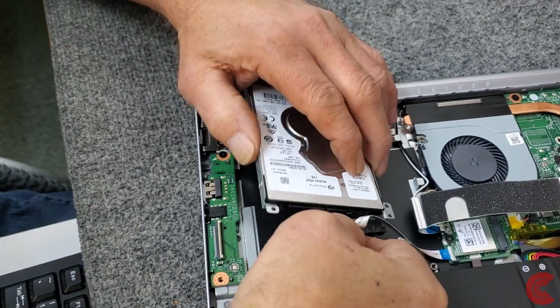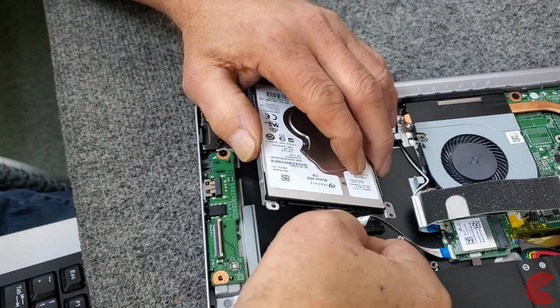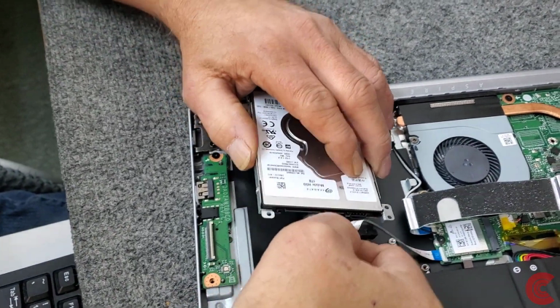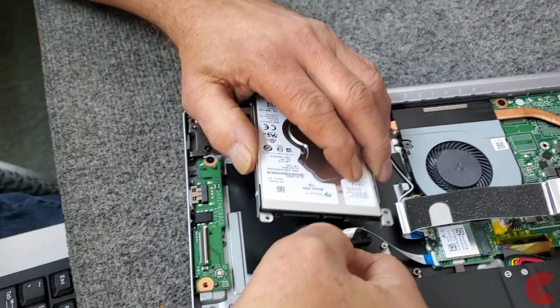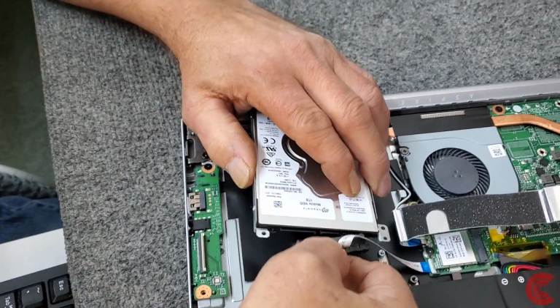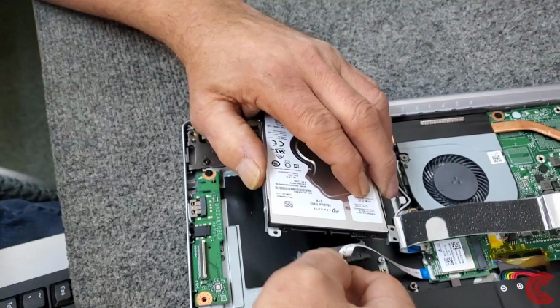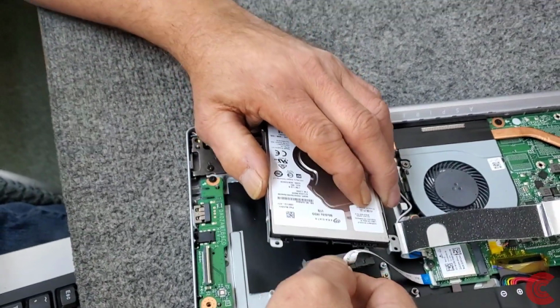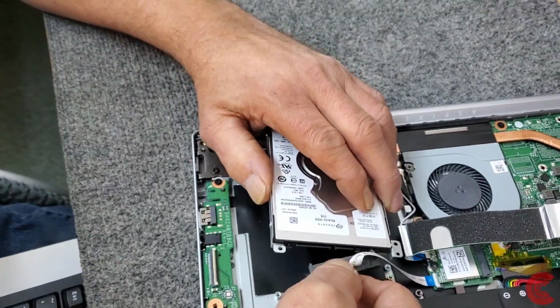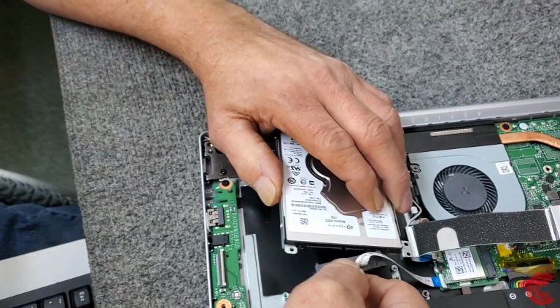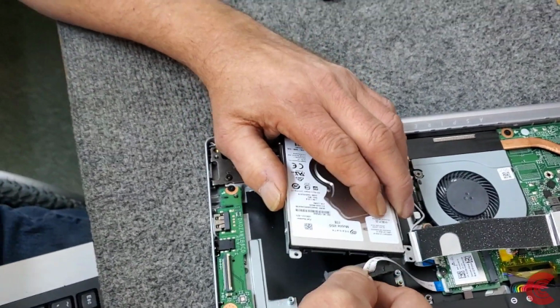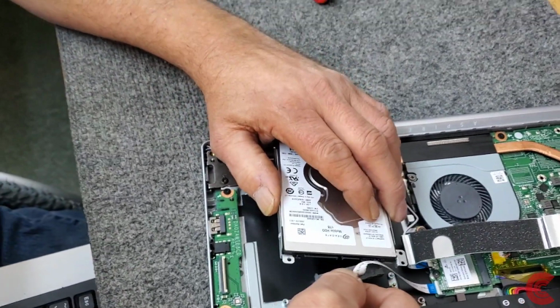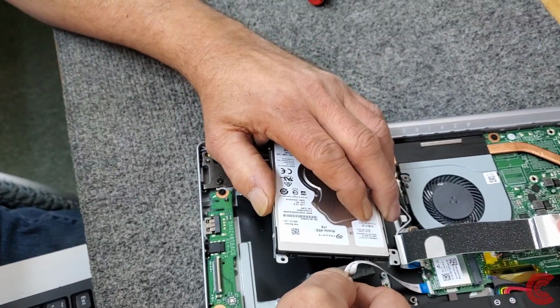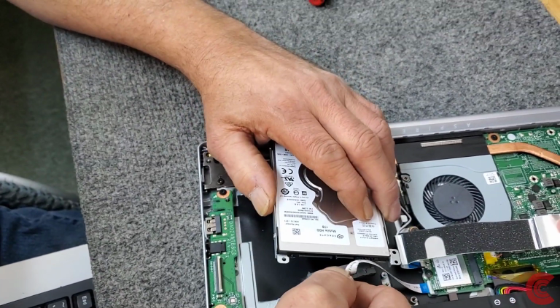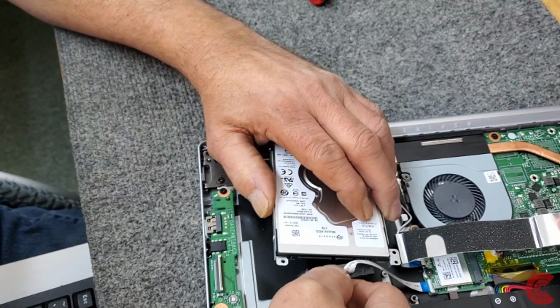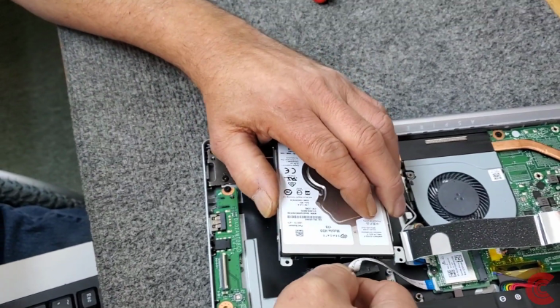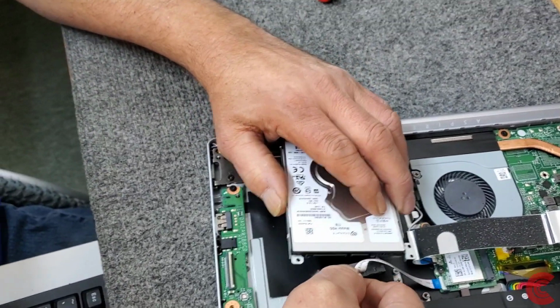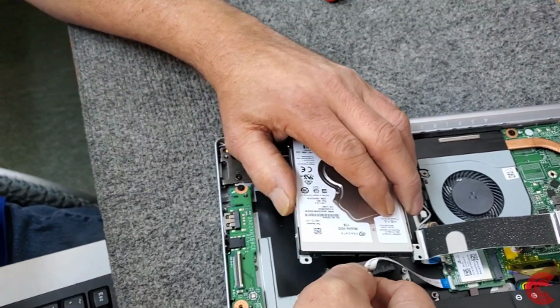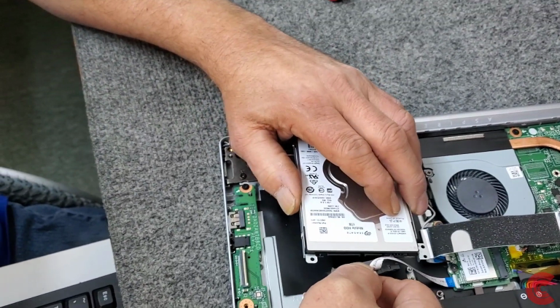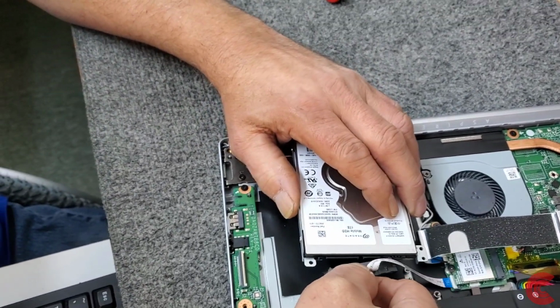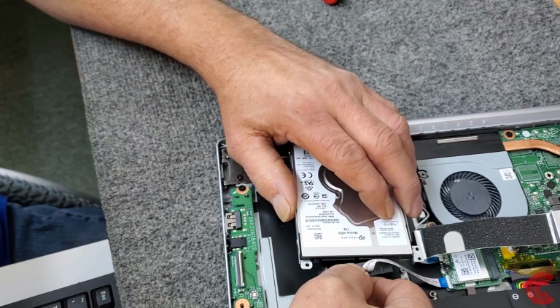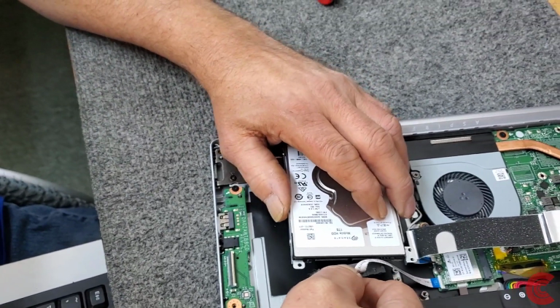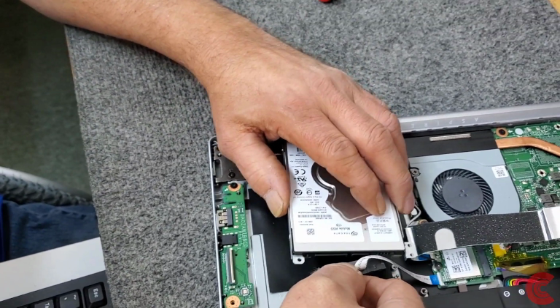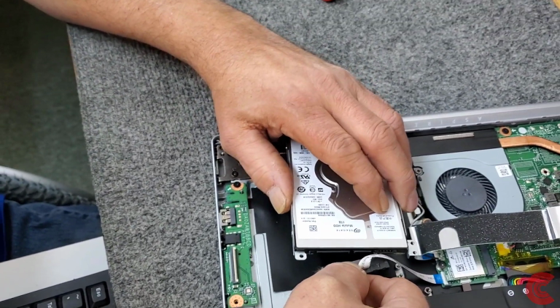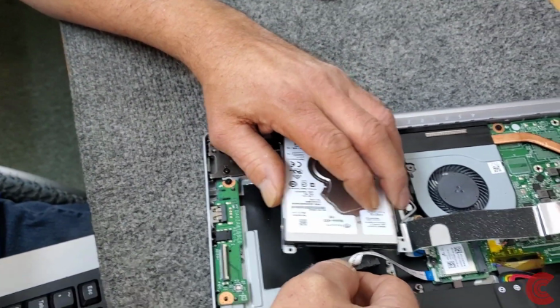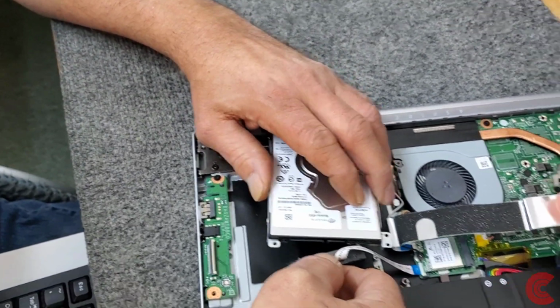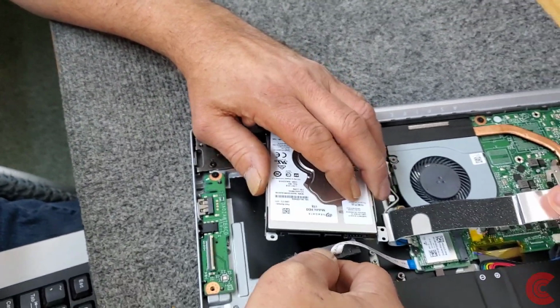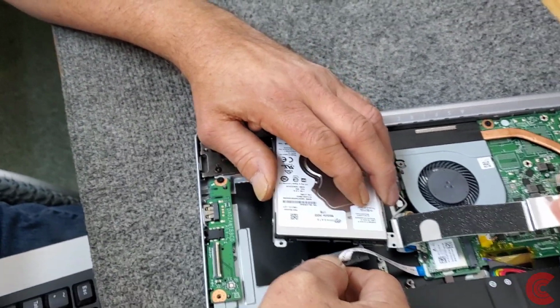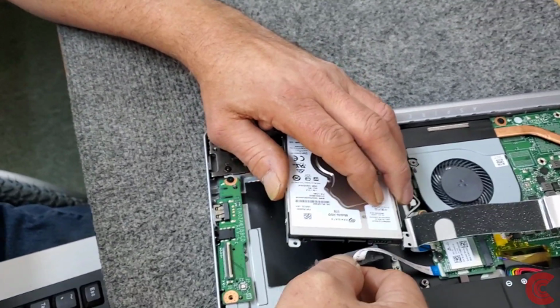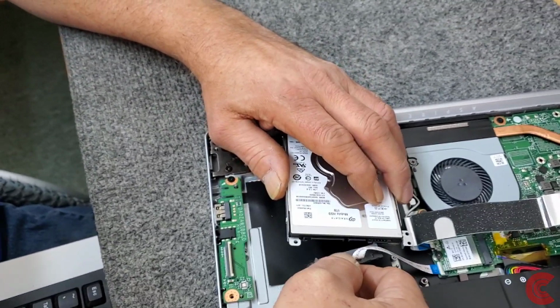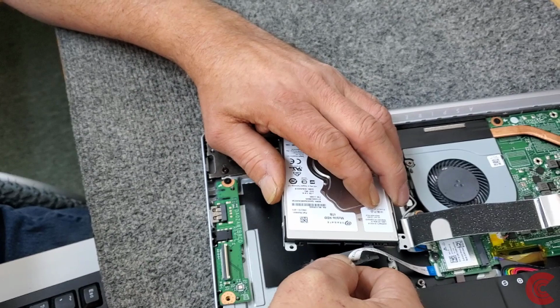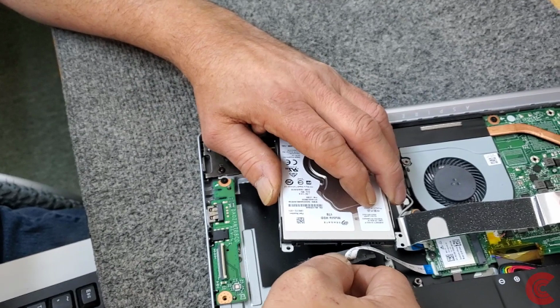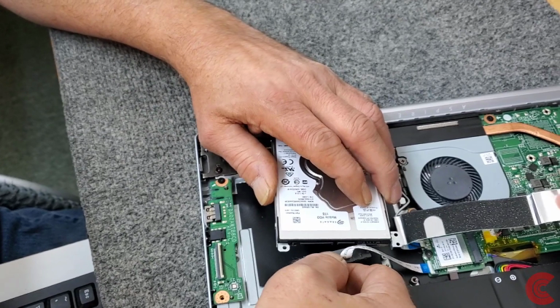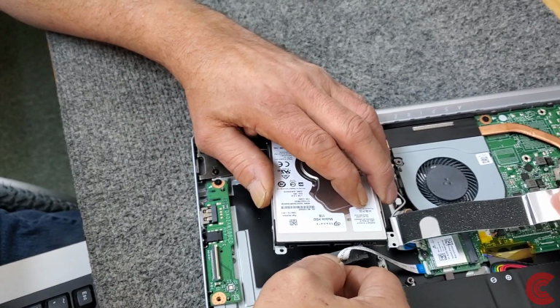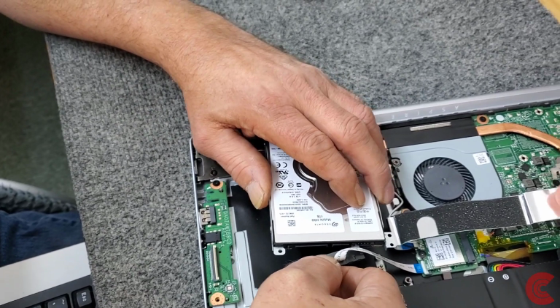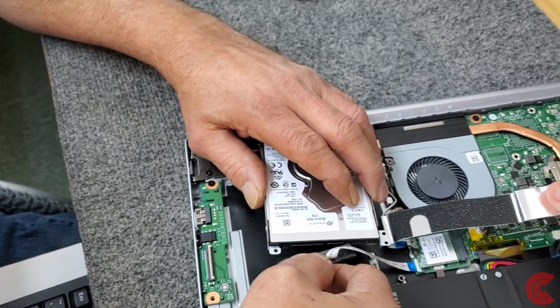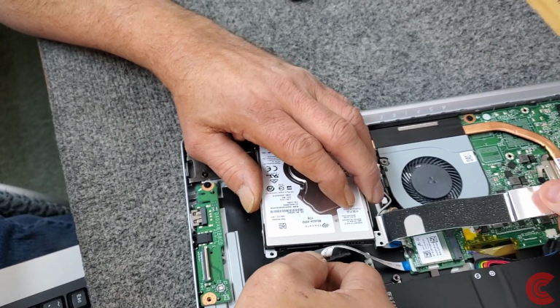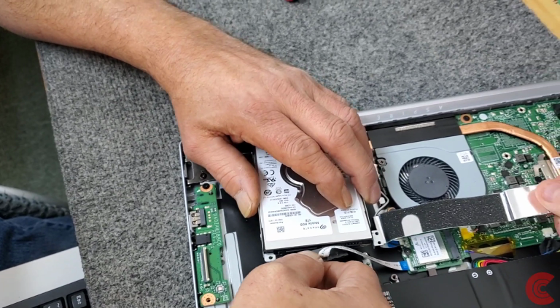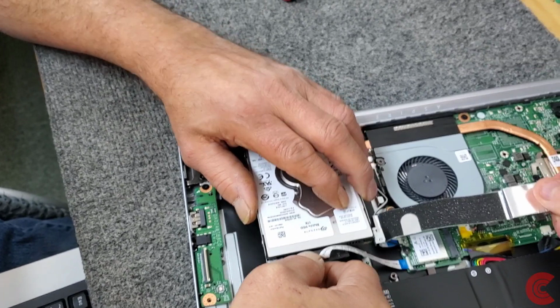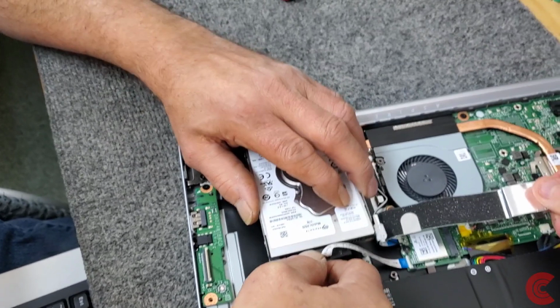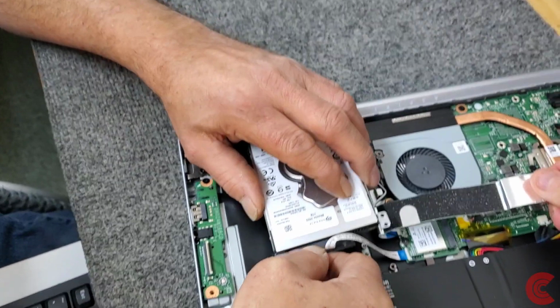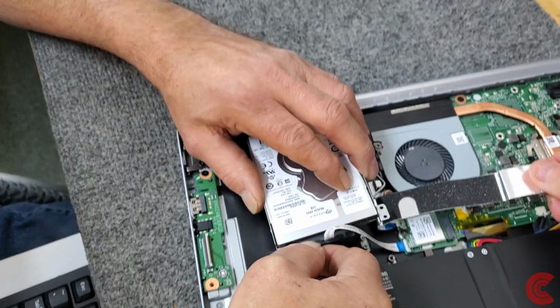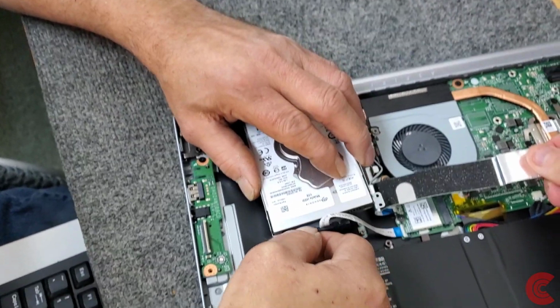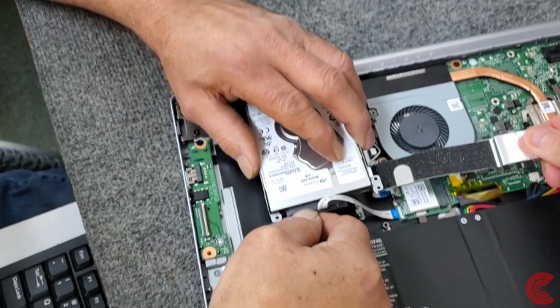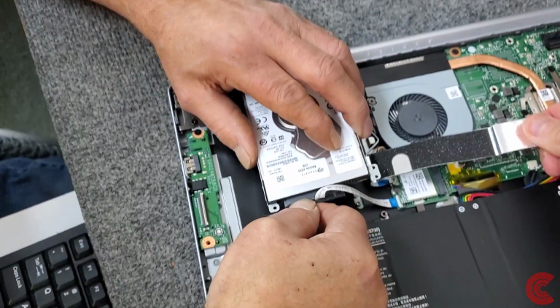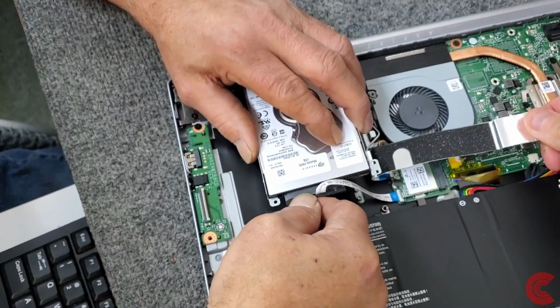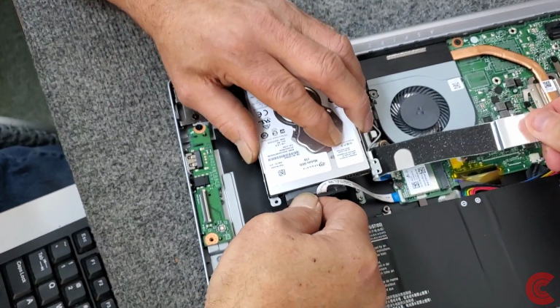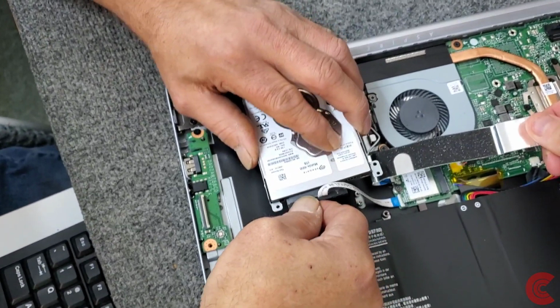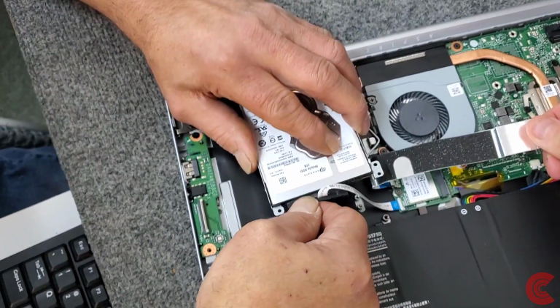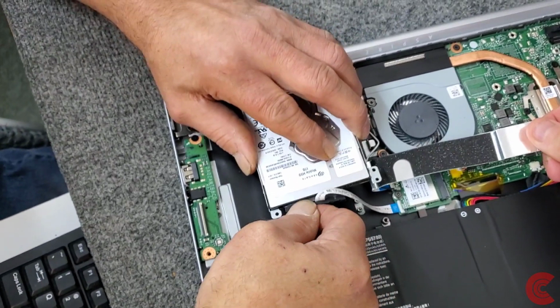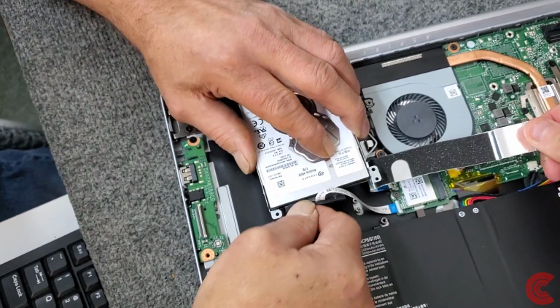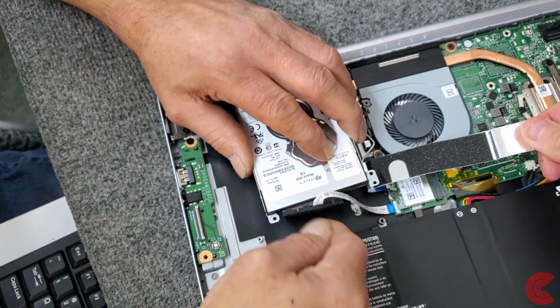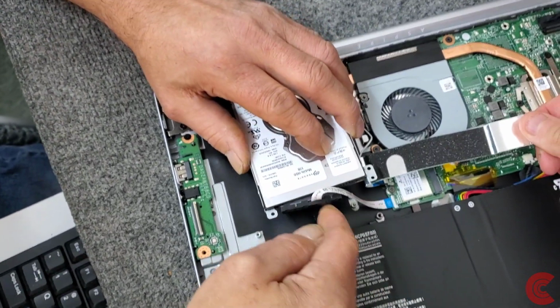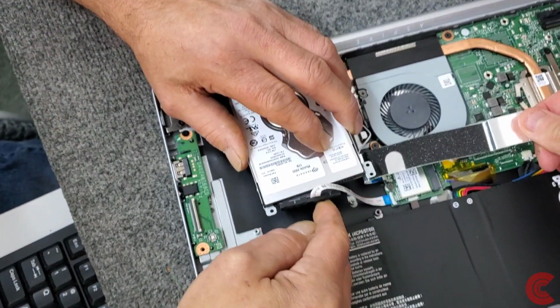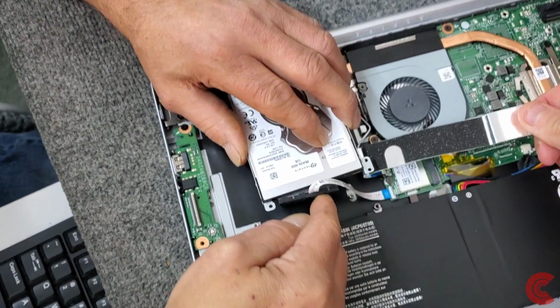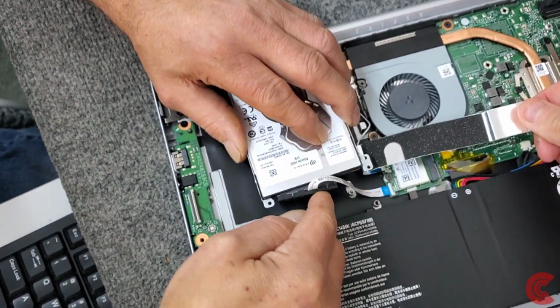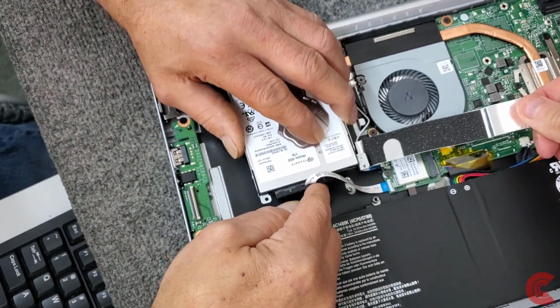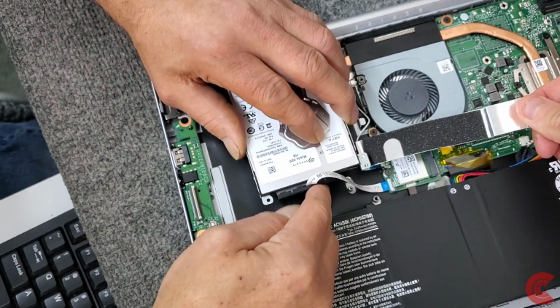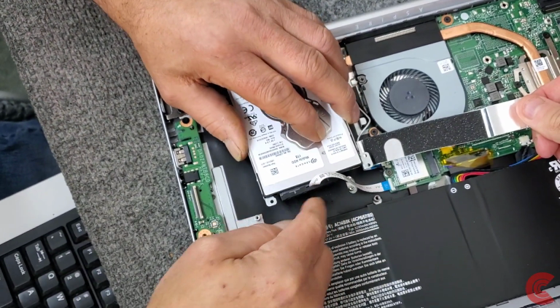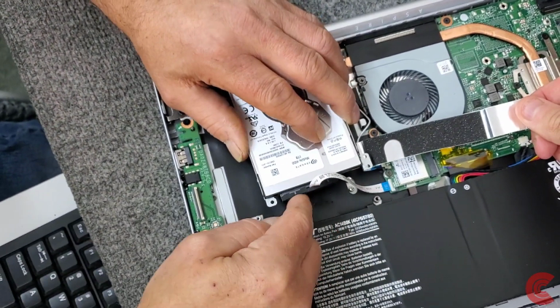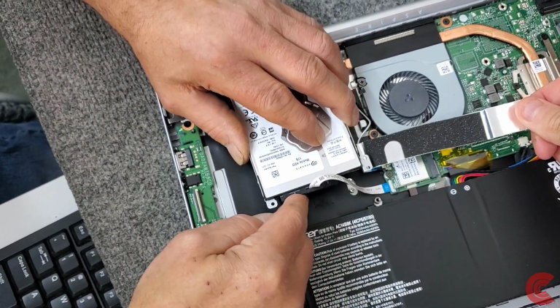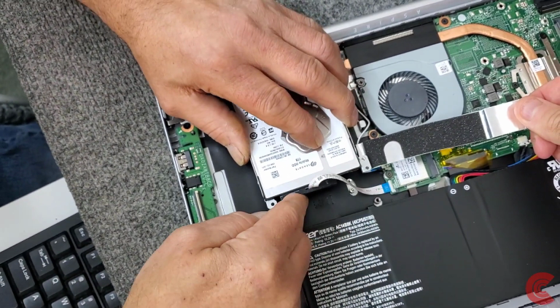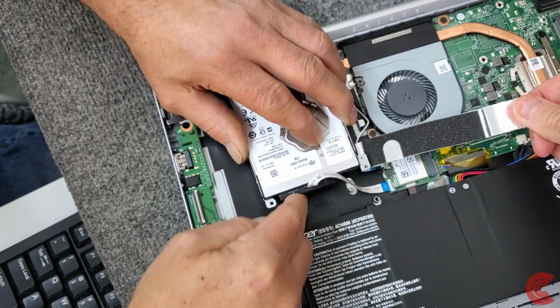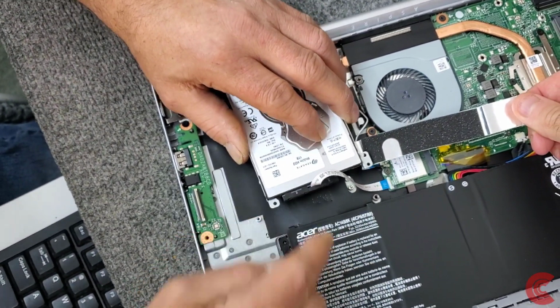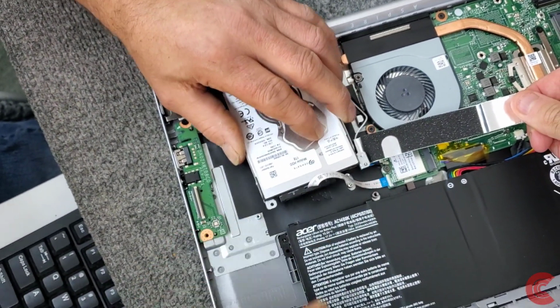Getting this connector into the drive — very gentle.